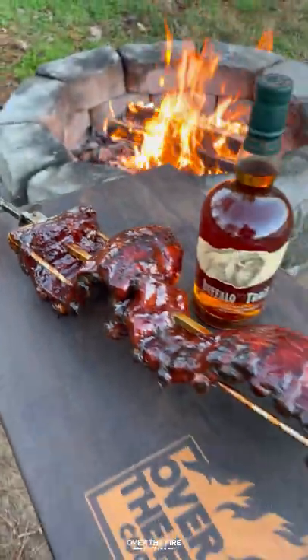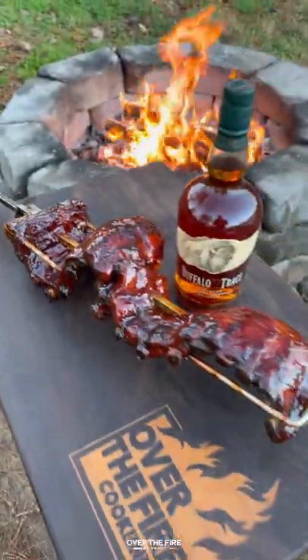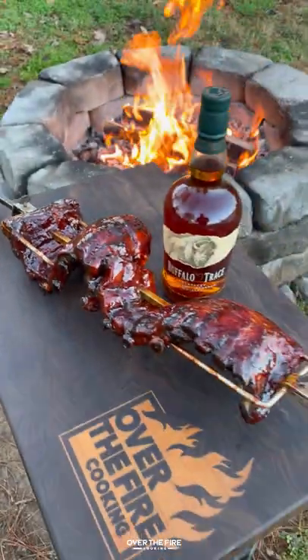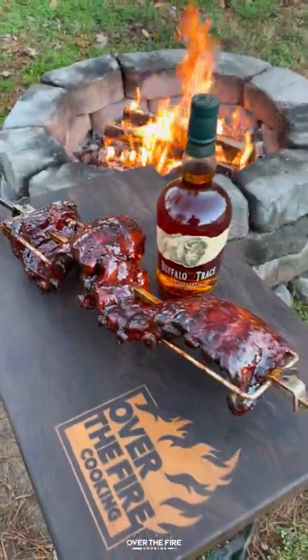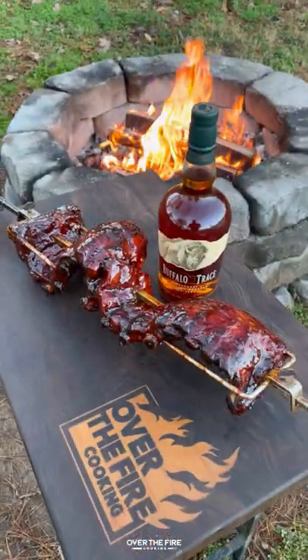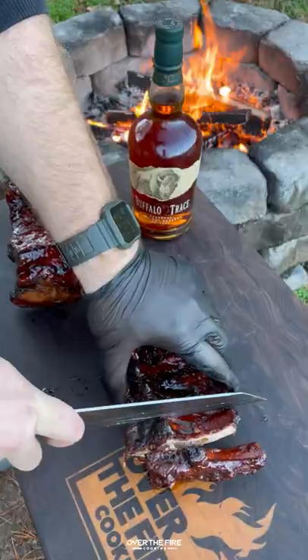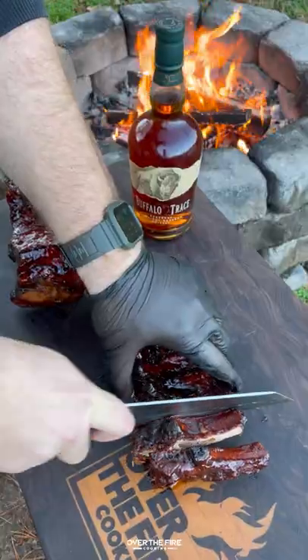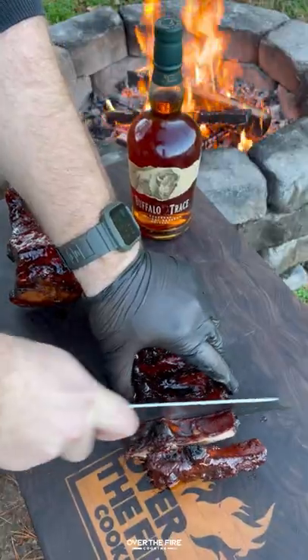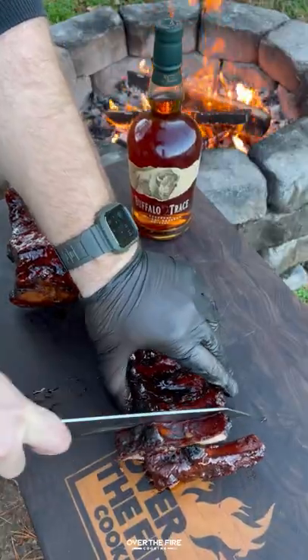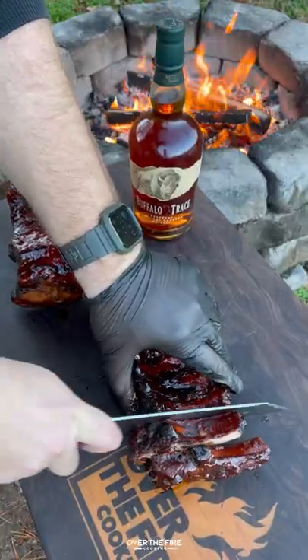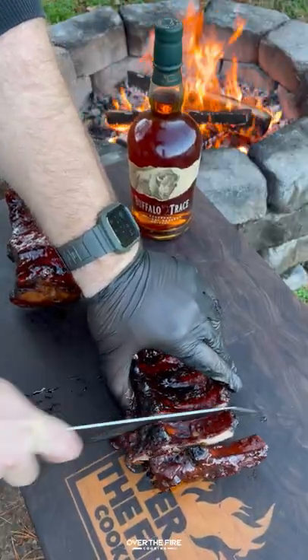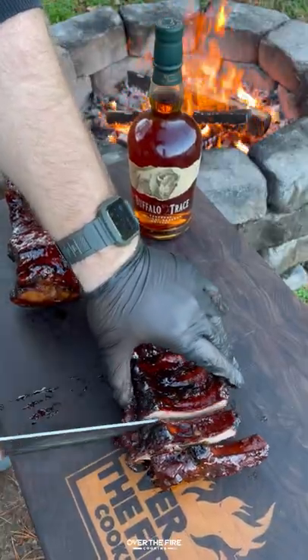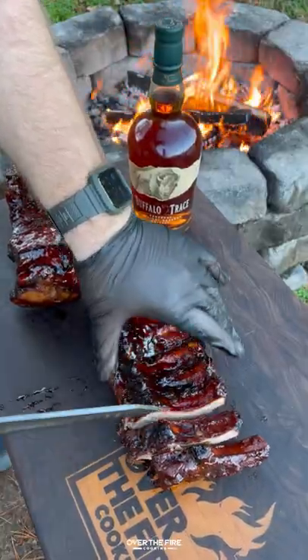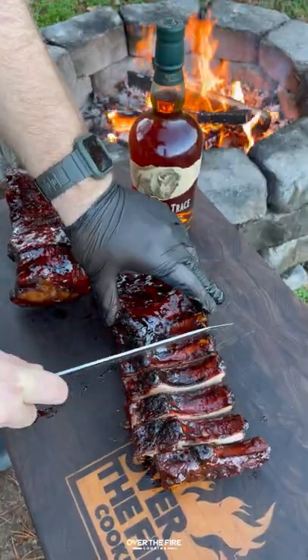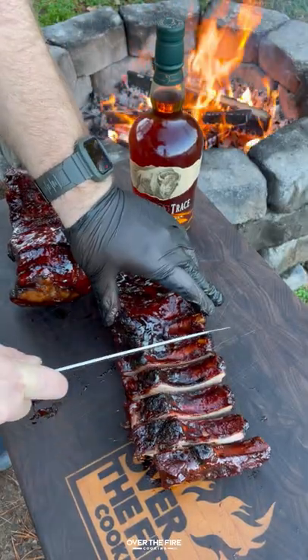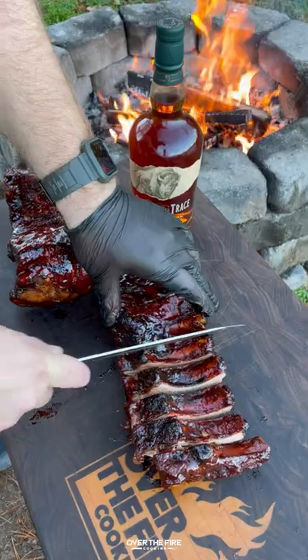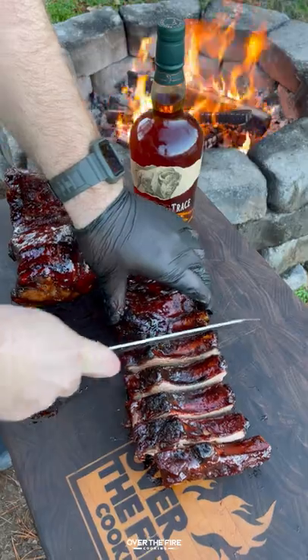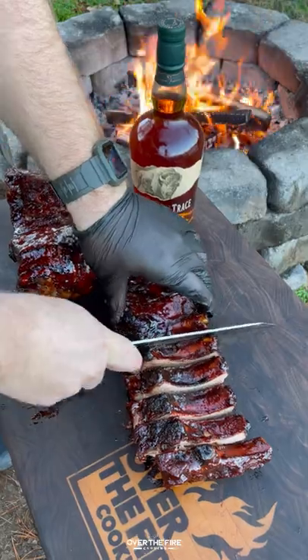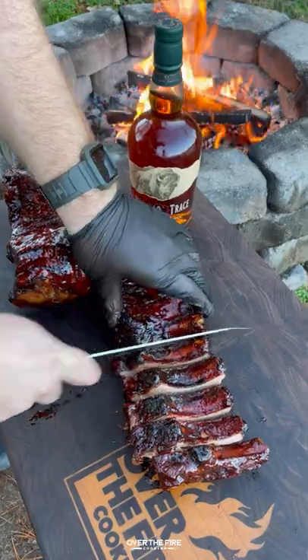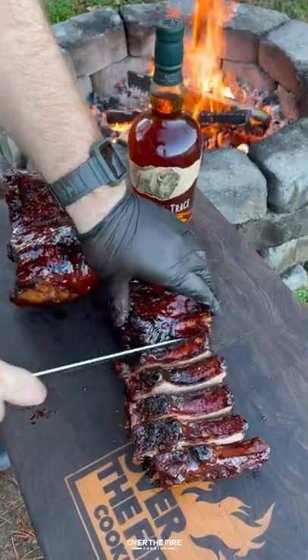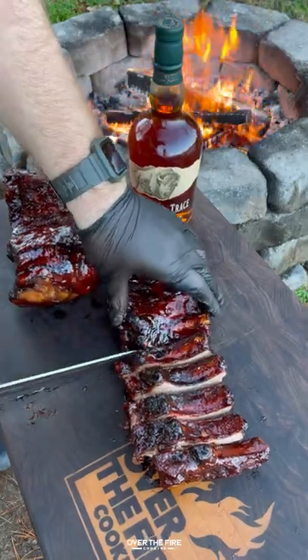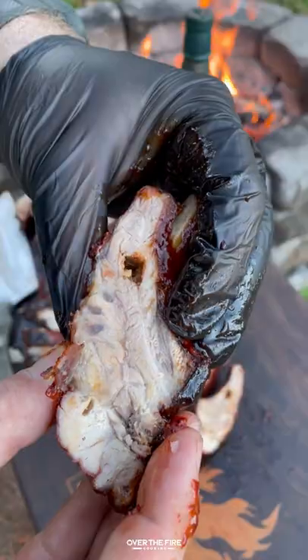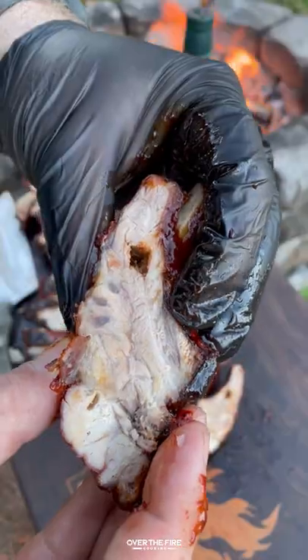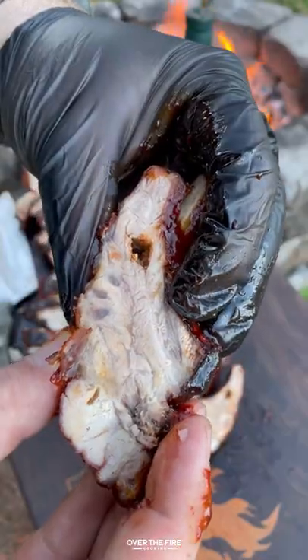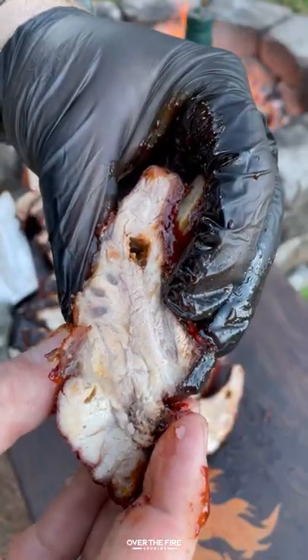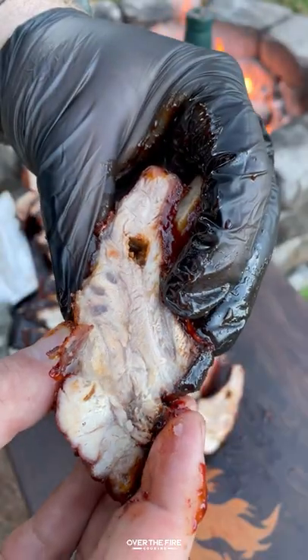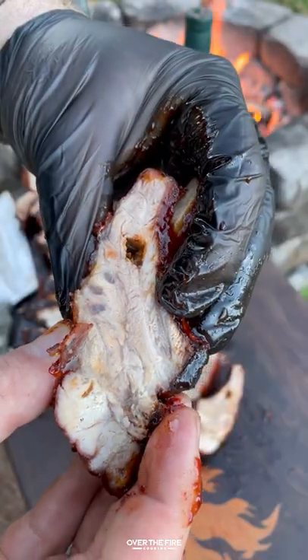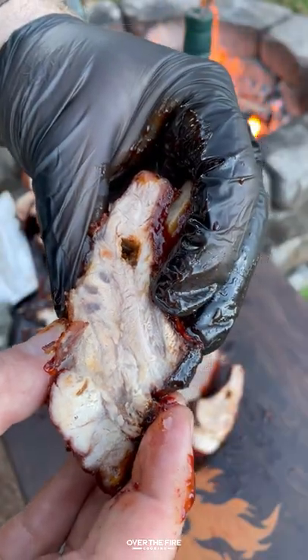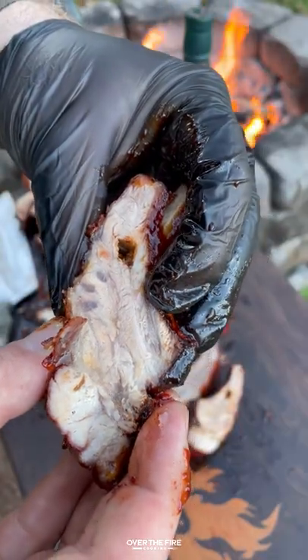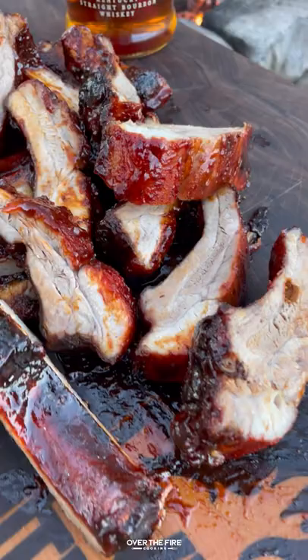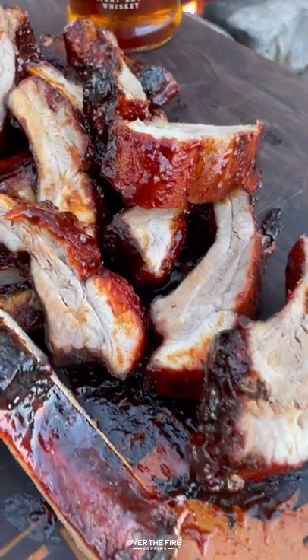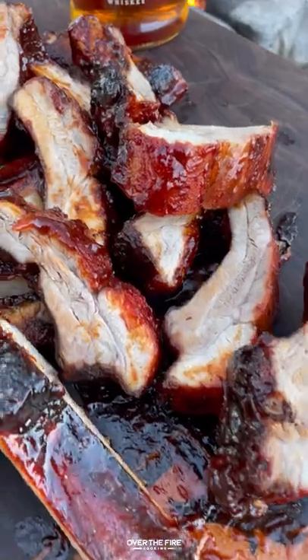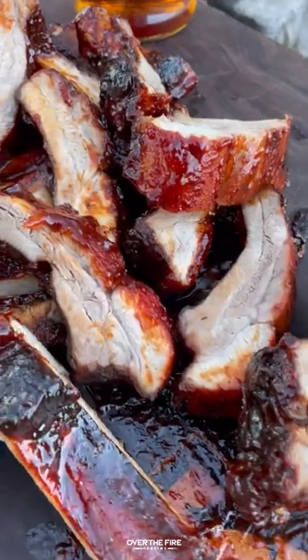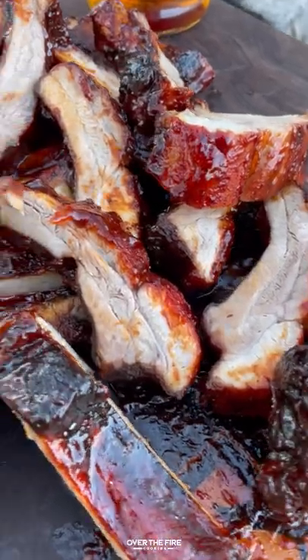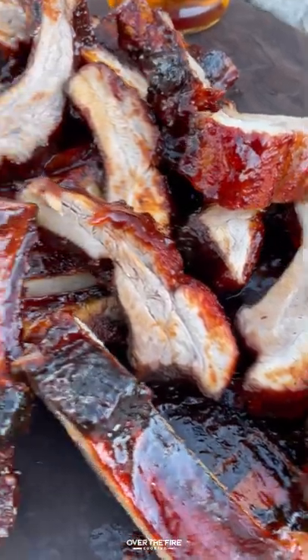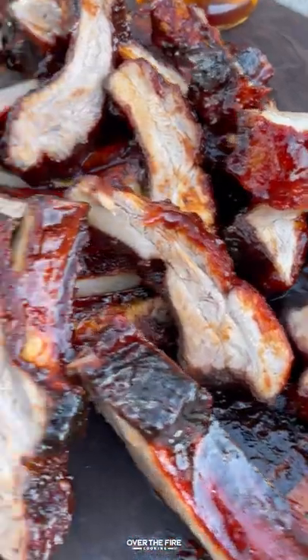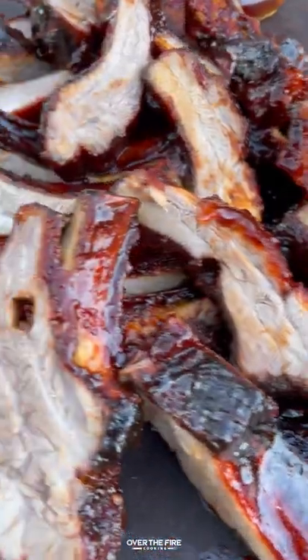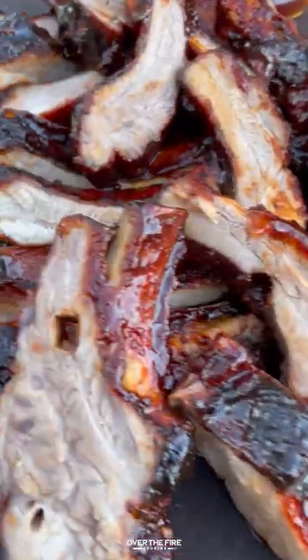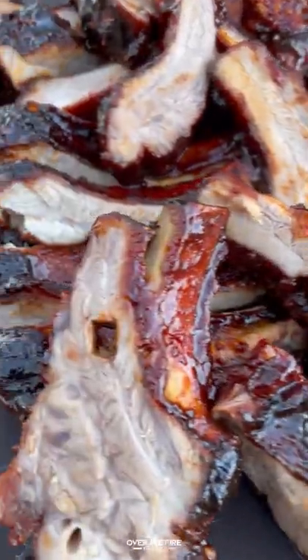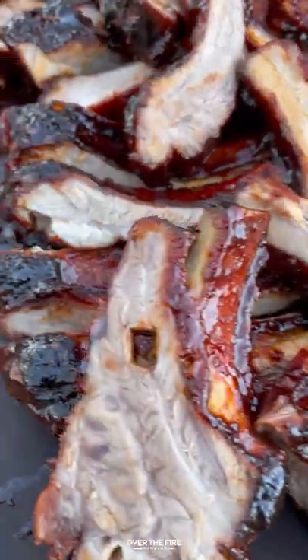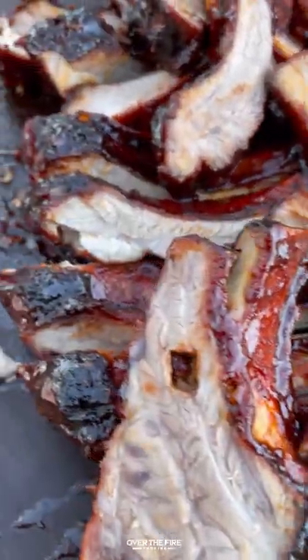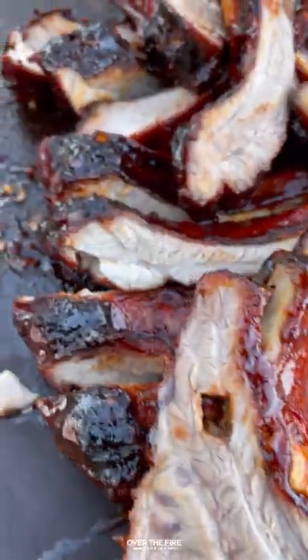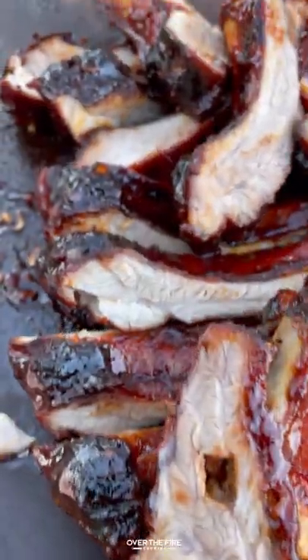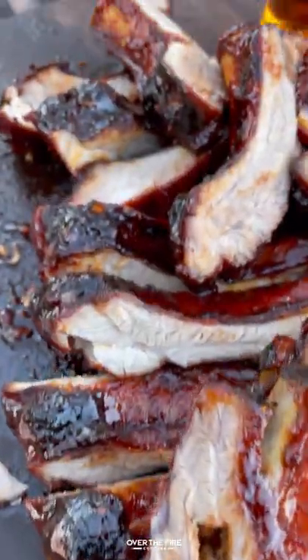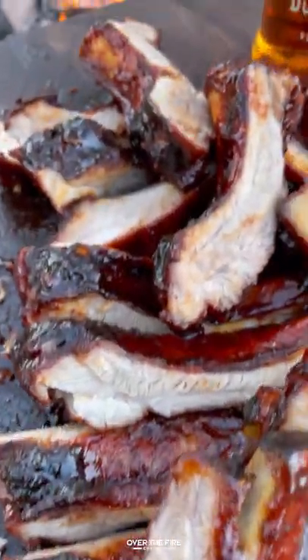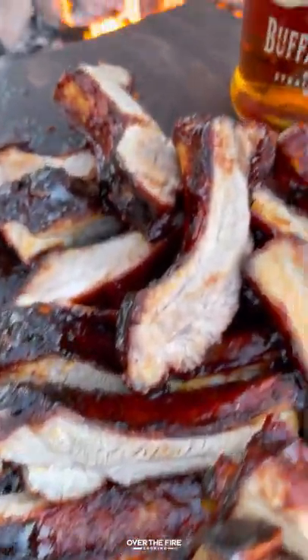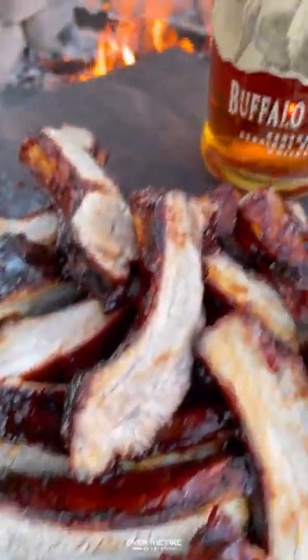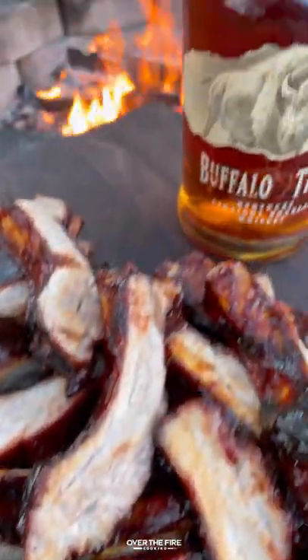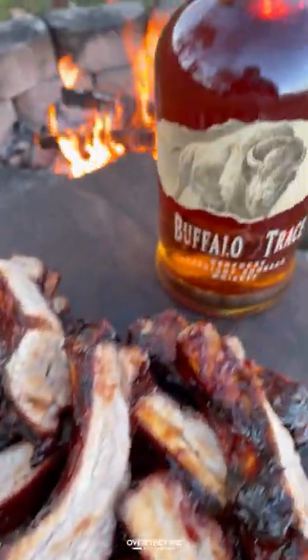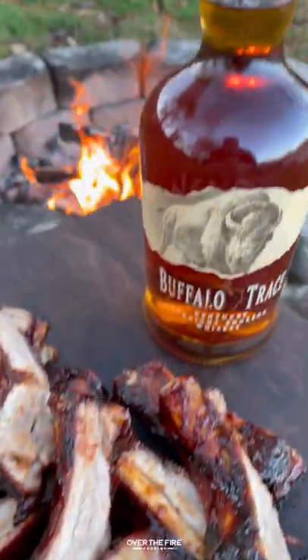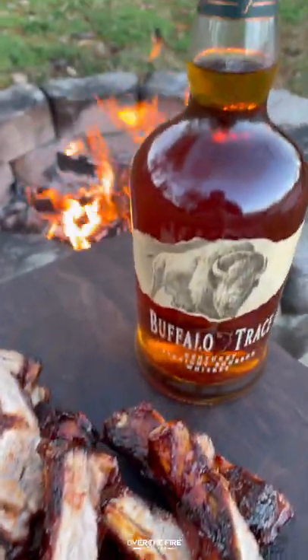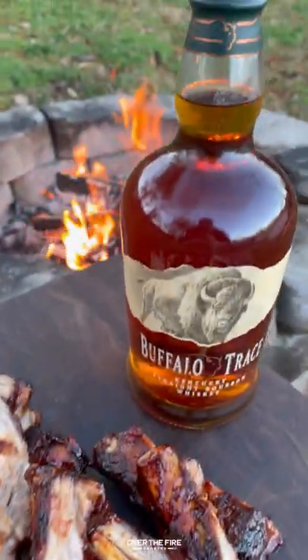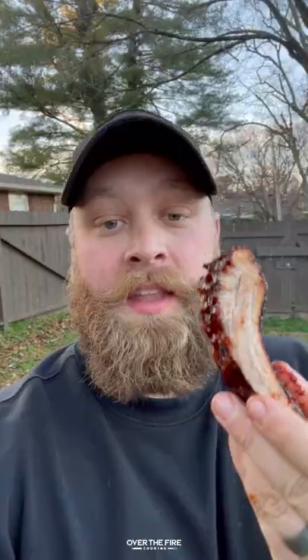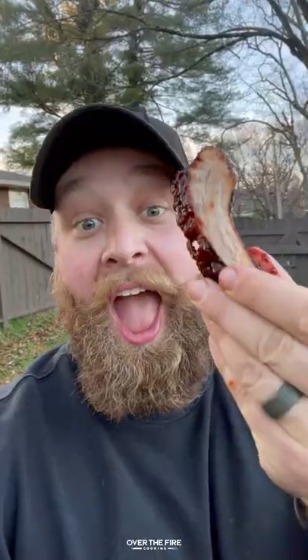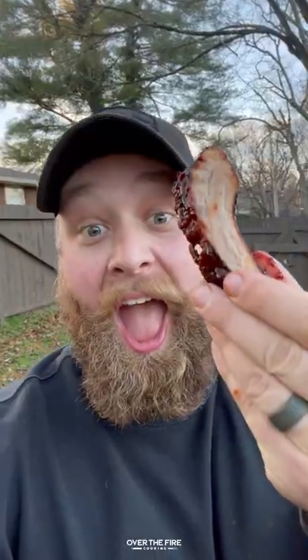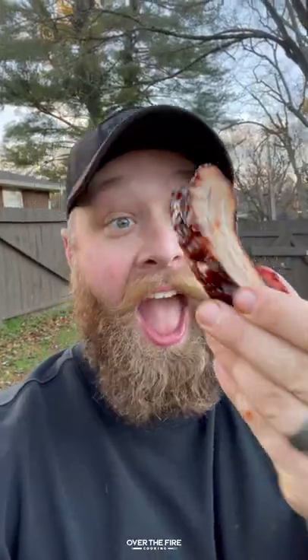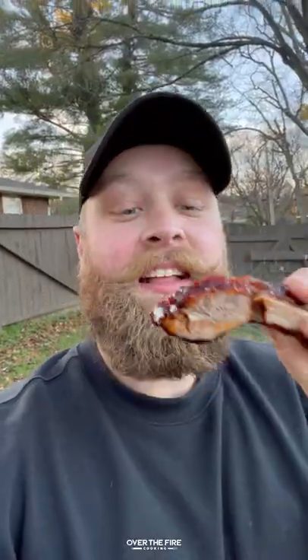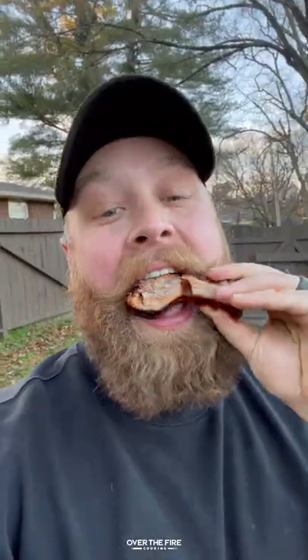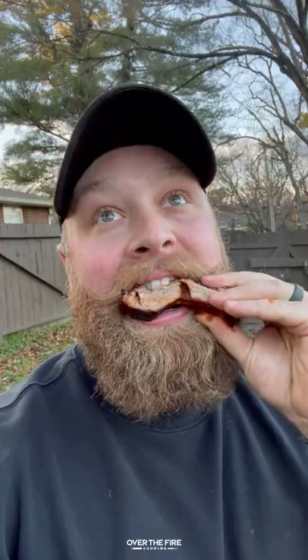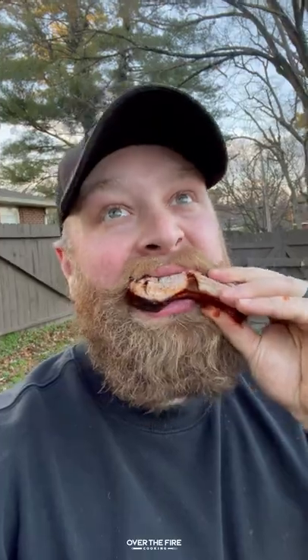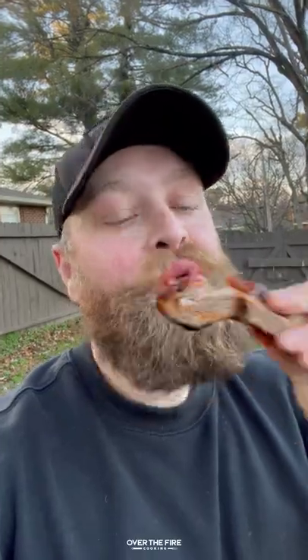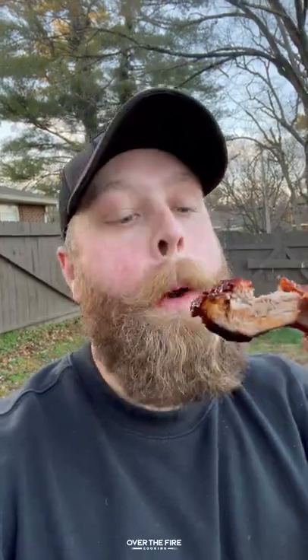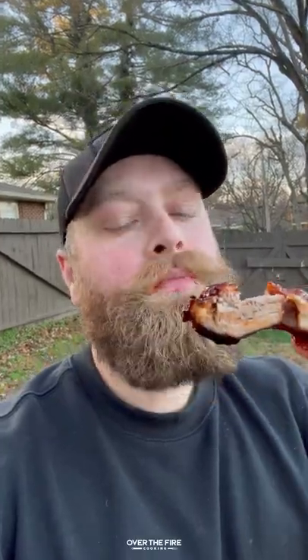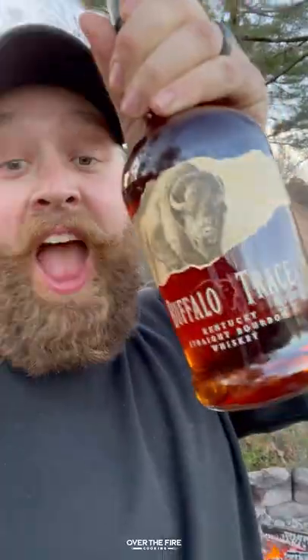These were so freaking delicious. Highly recommend it. You can find this whole recipe at overthefirecooking.com or link below. Cheers.